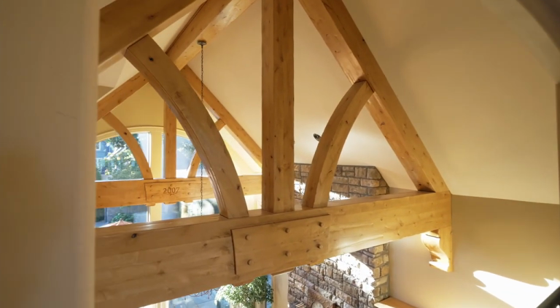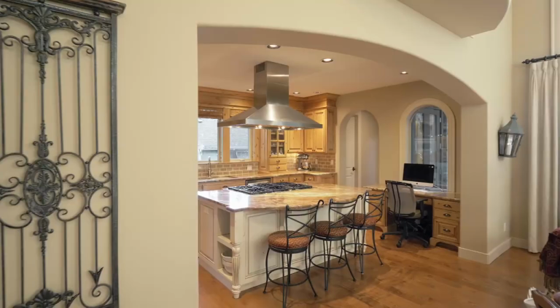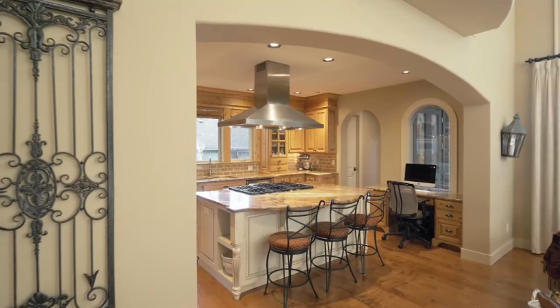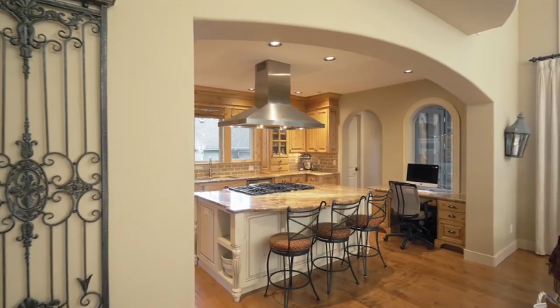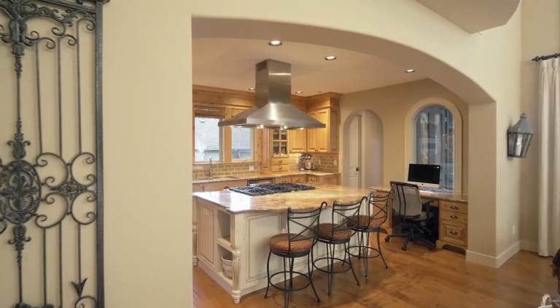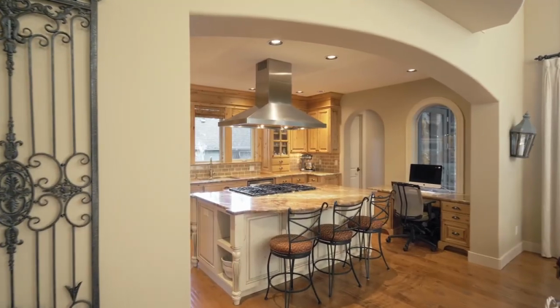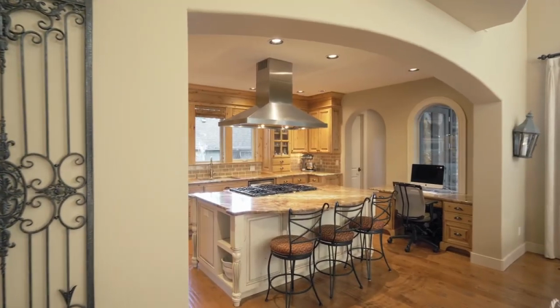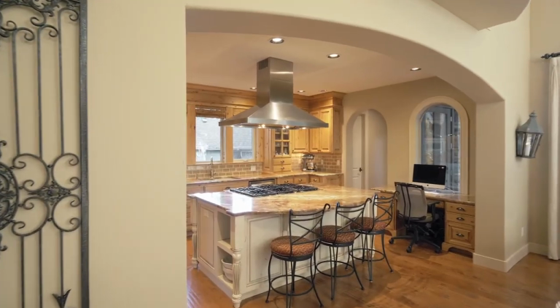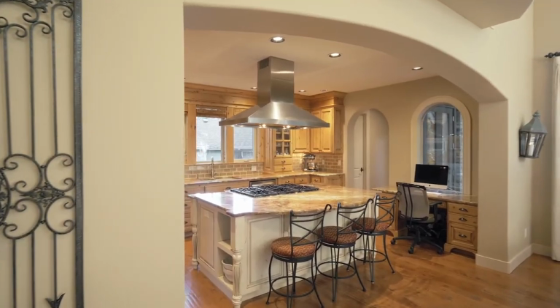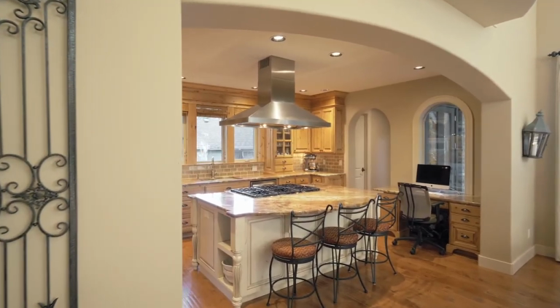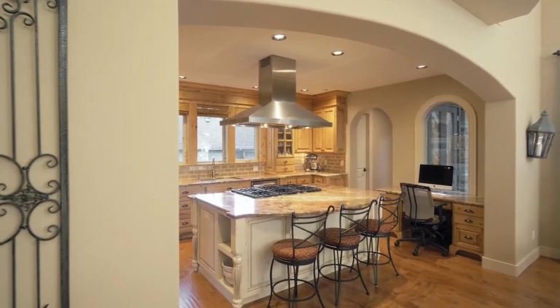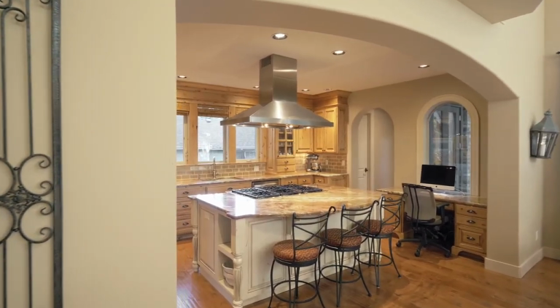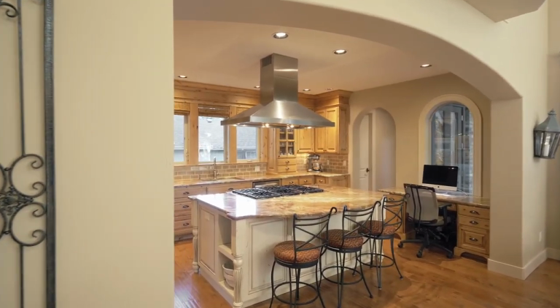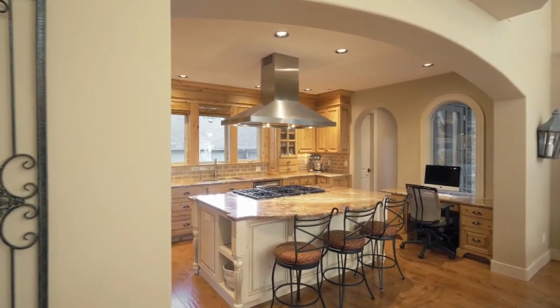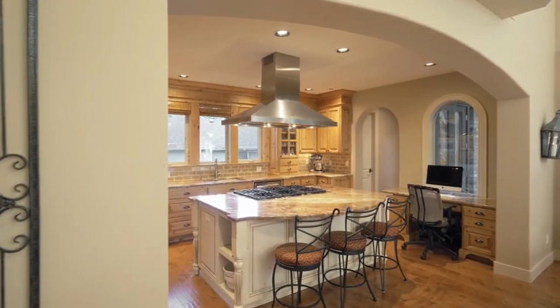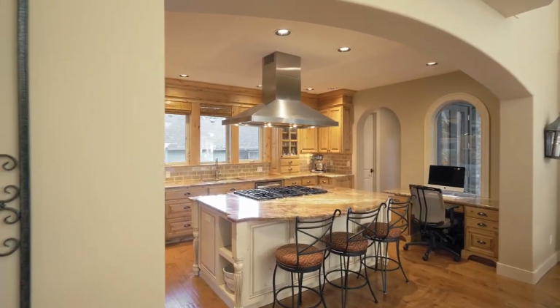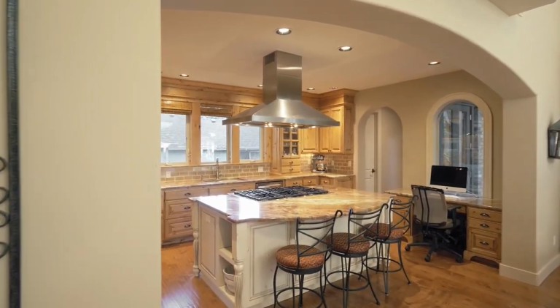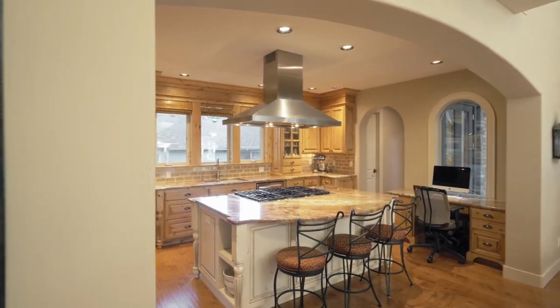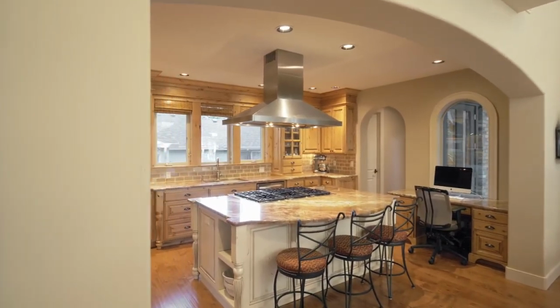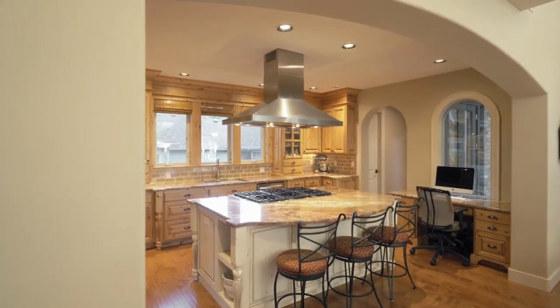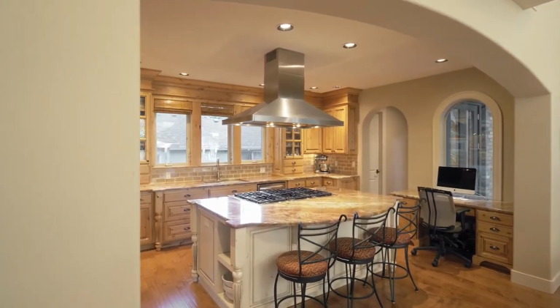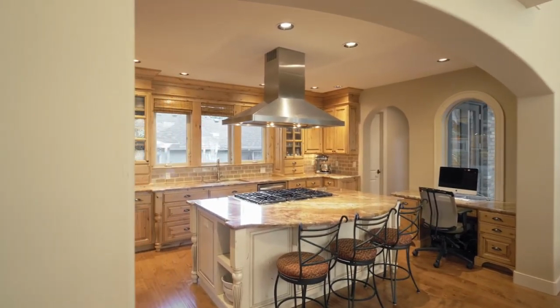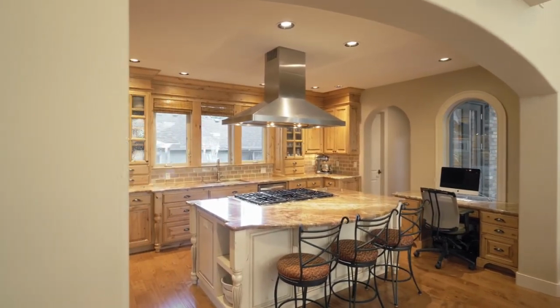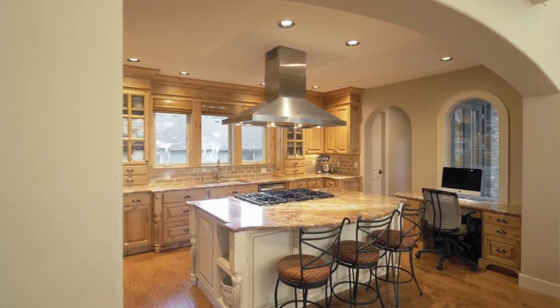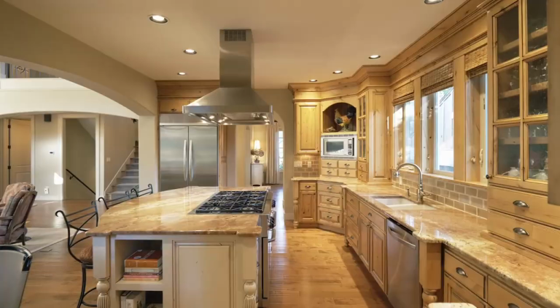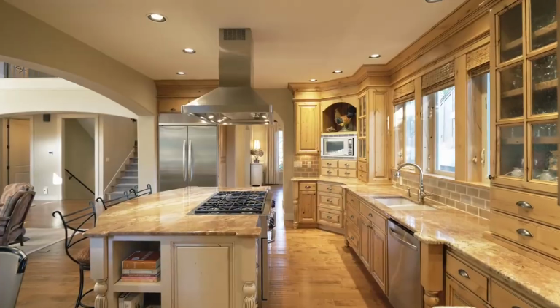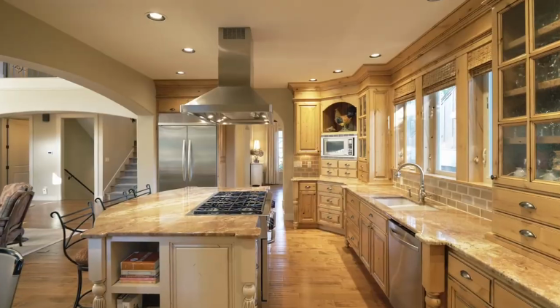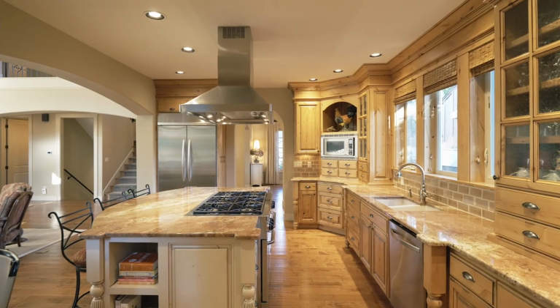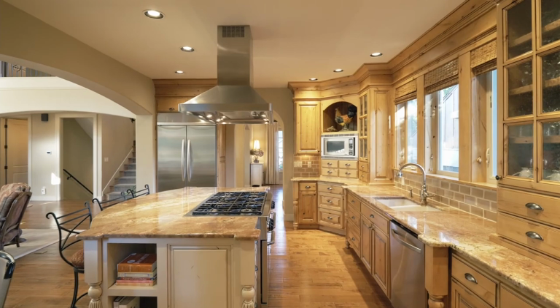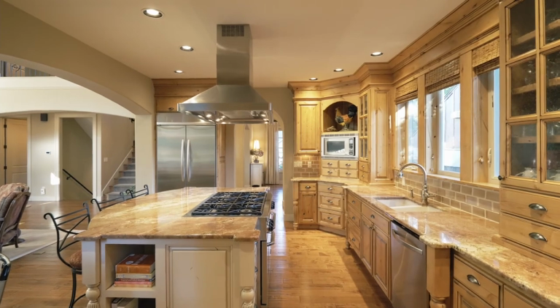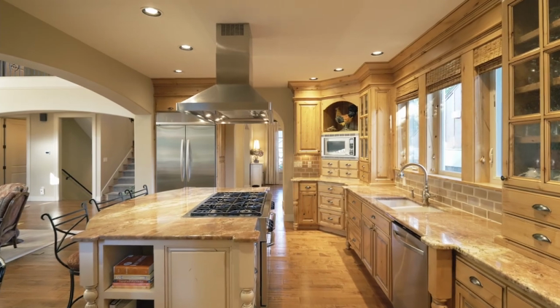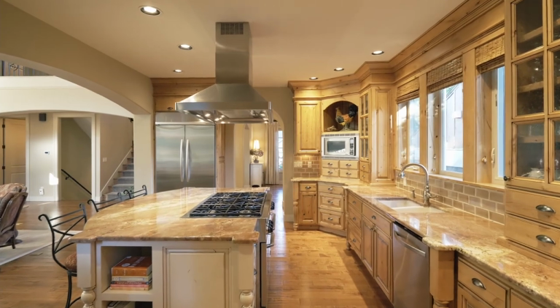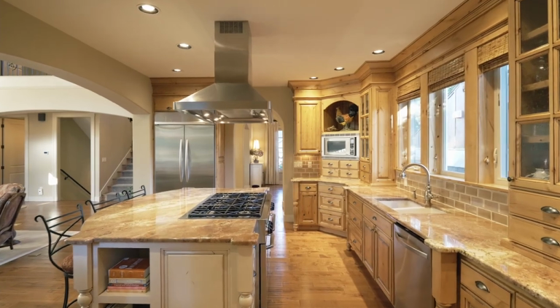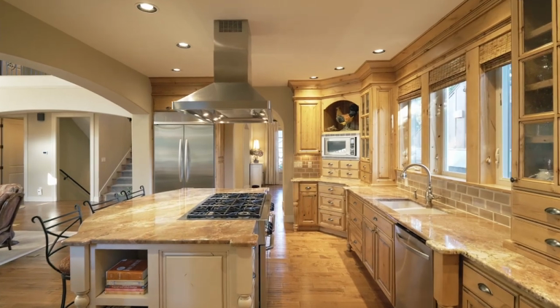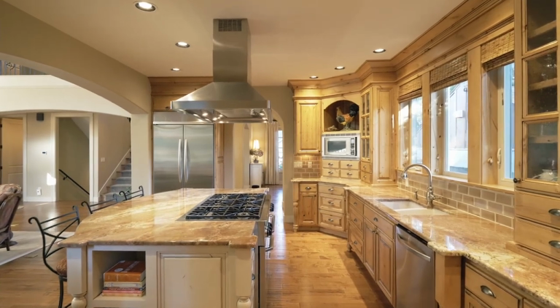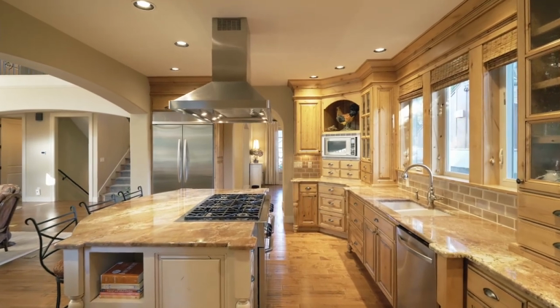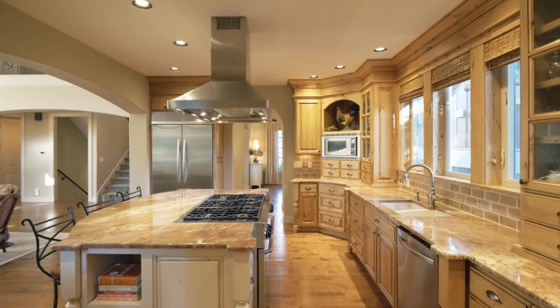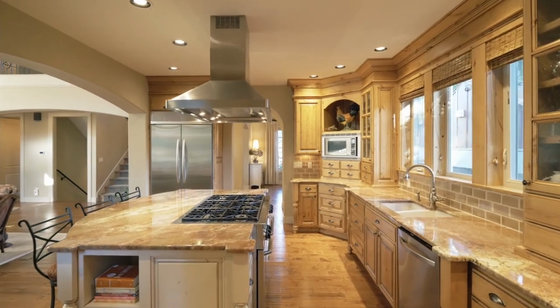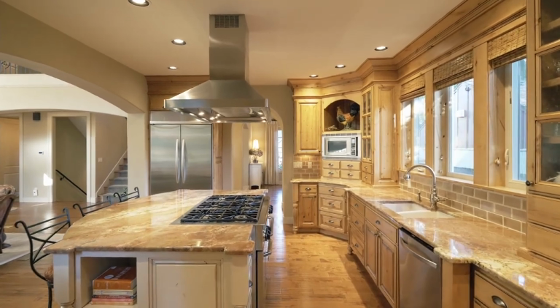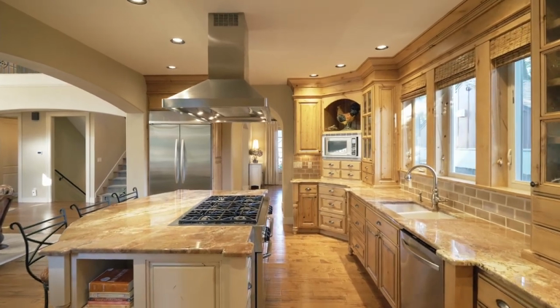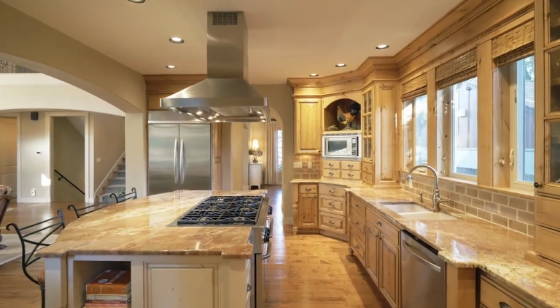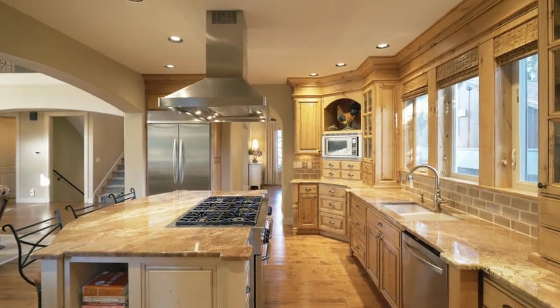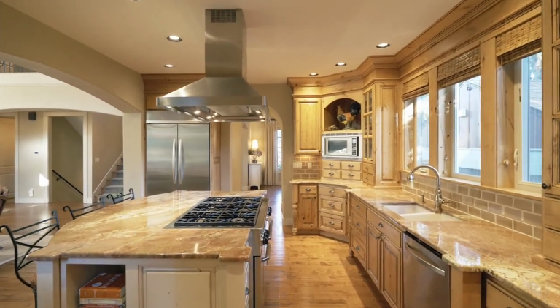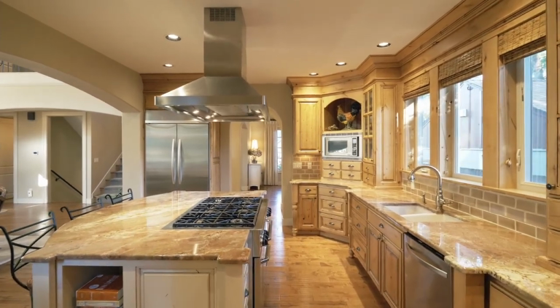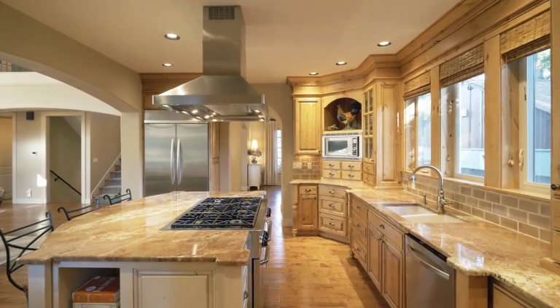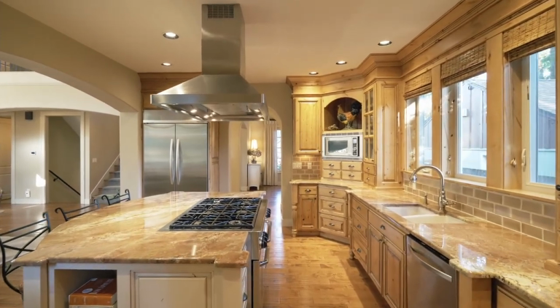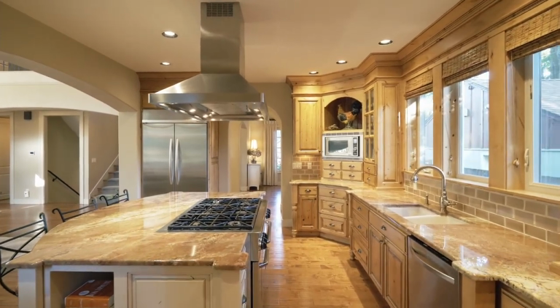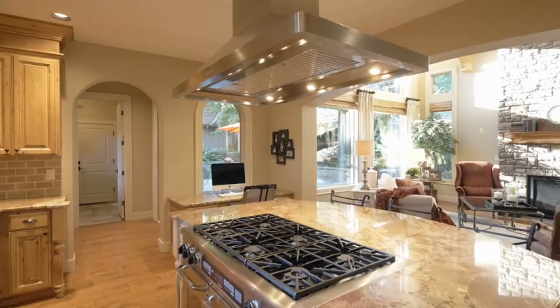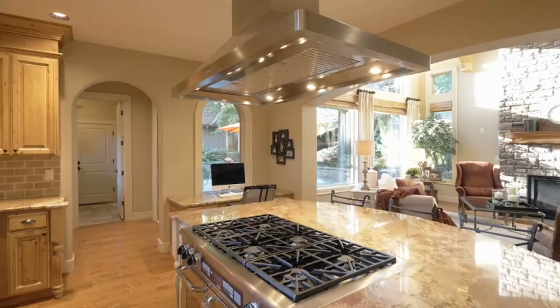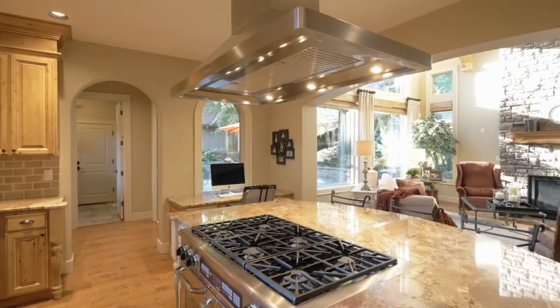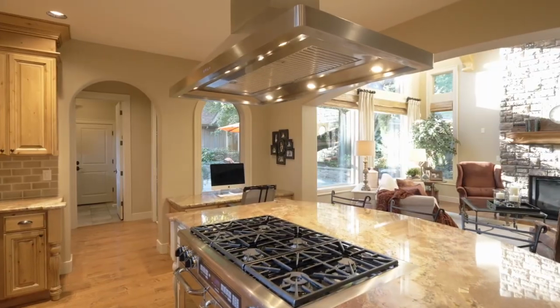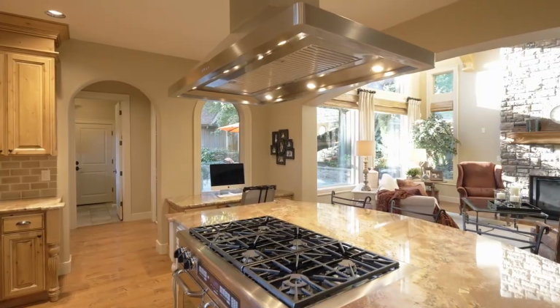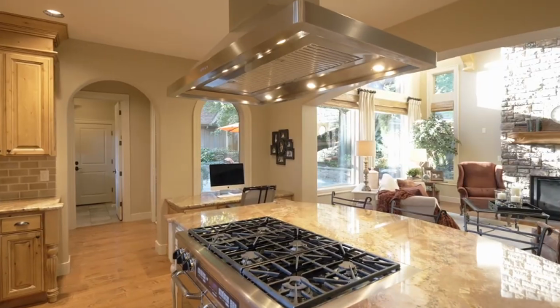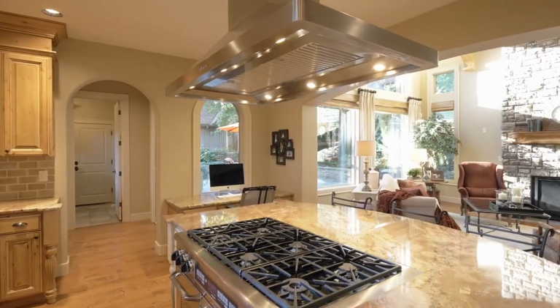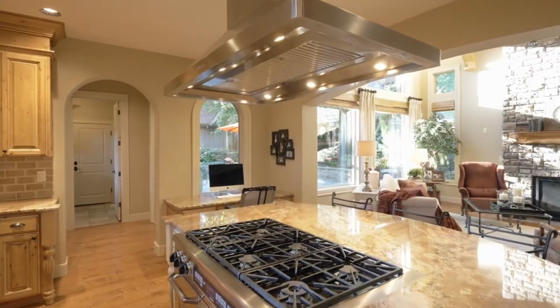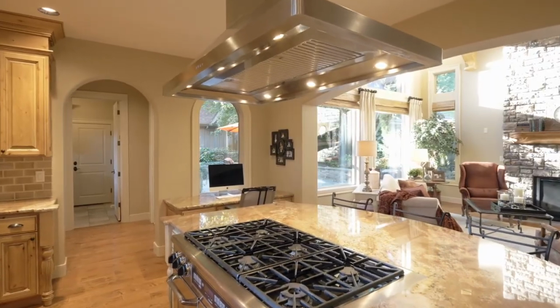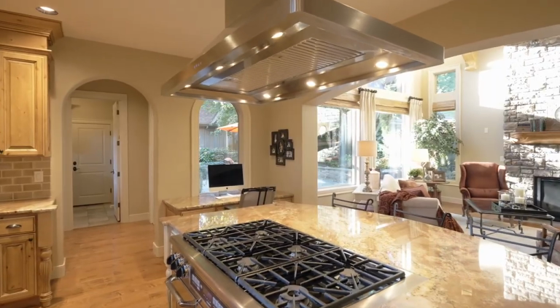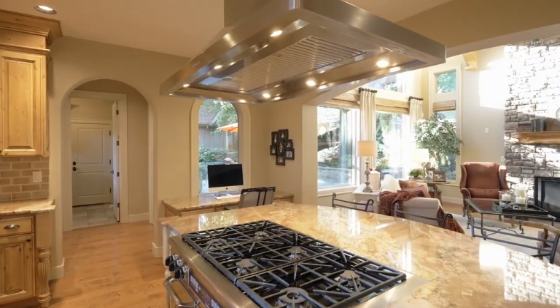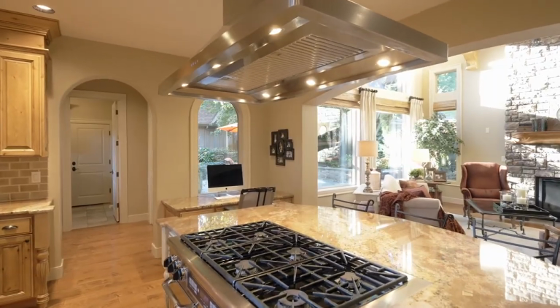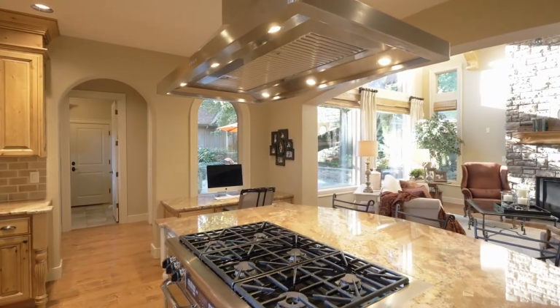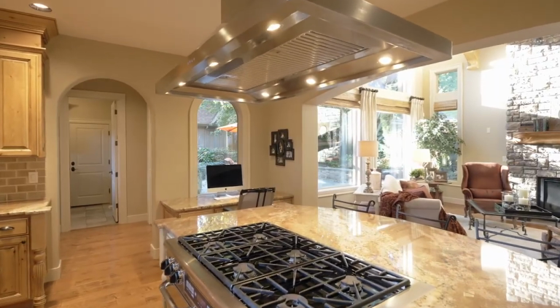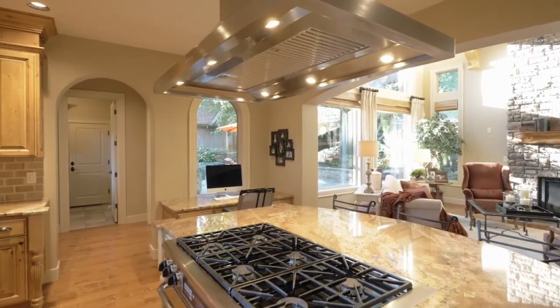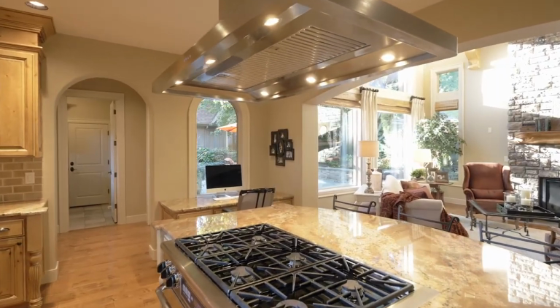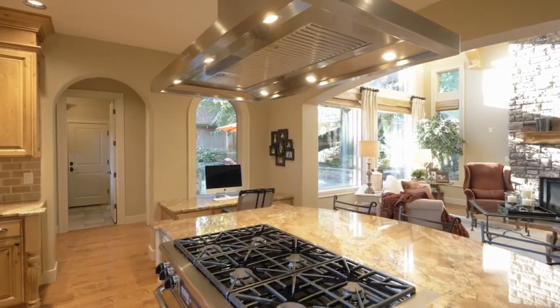The Chef's Kitchen features a gorgeous cooktop island, custom cabinetry, and high-end appliances.